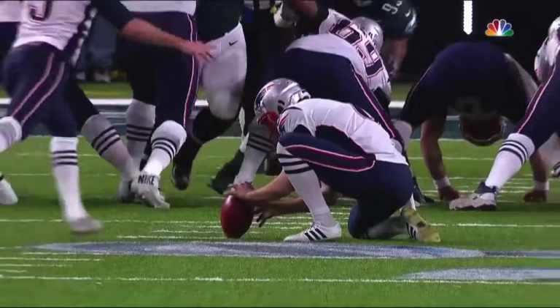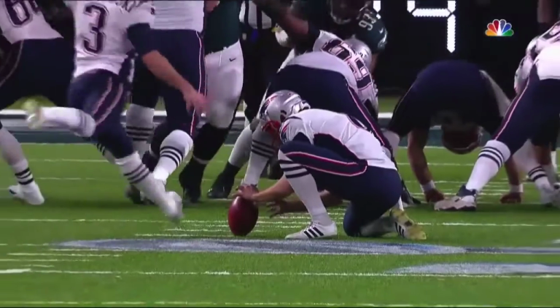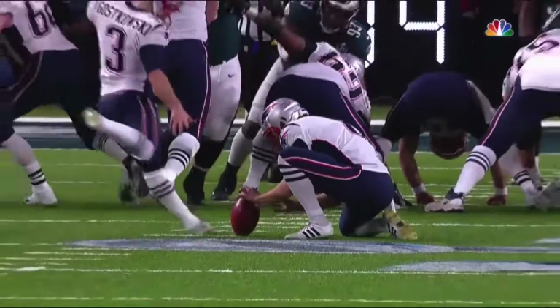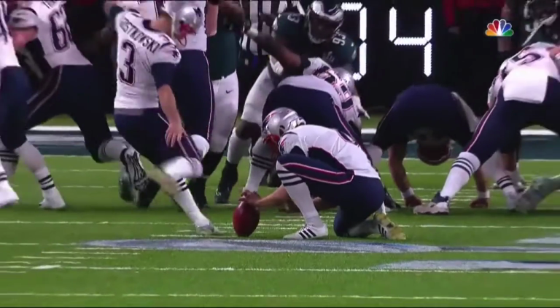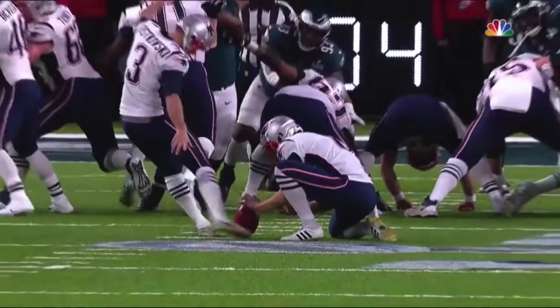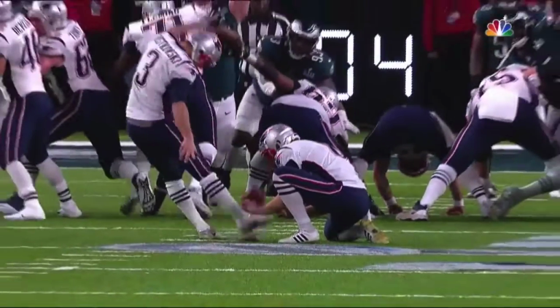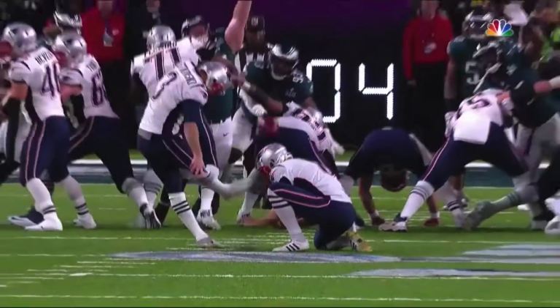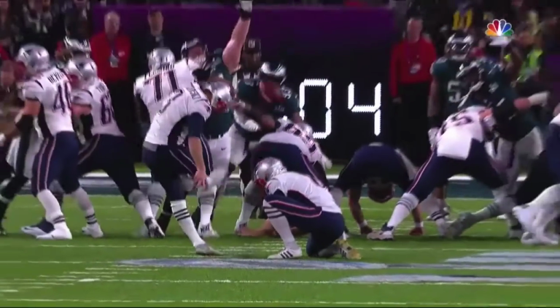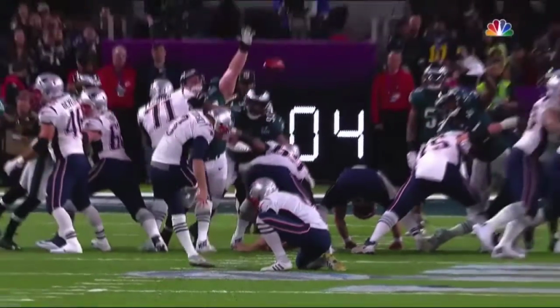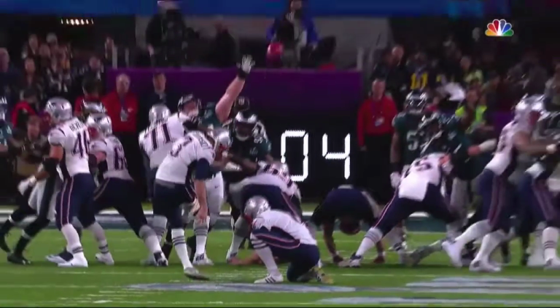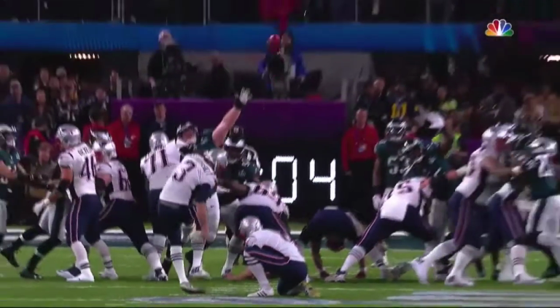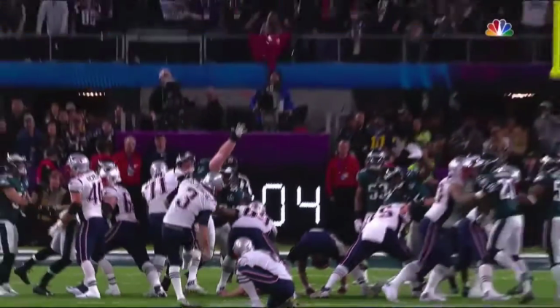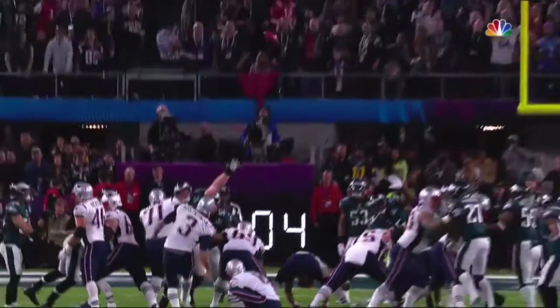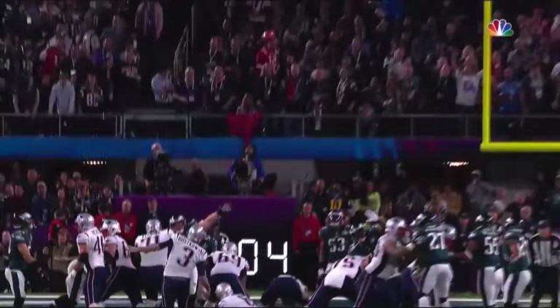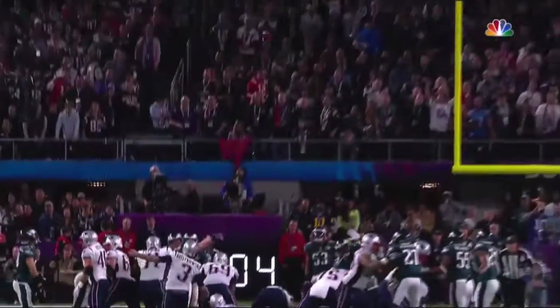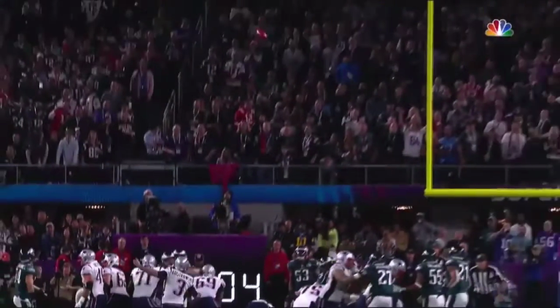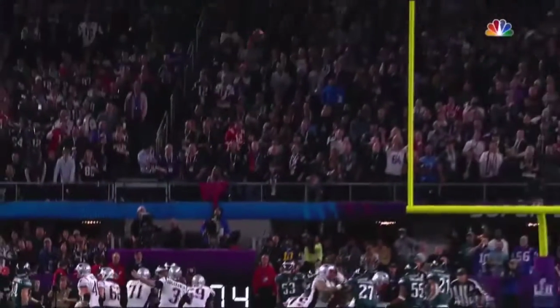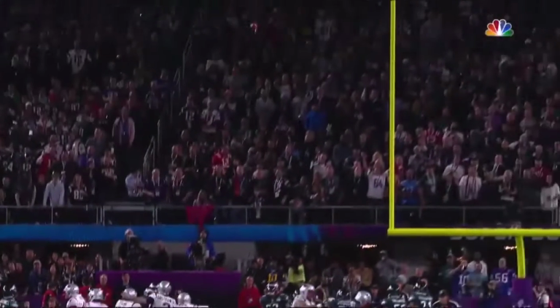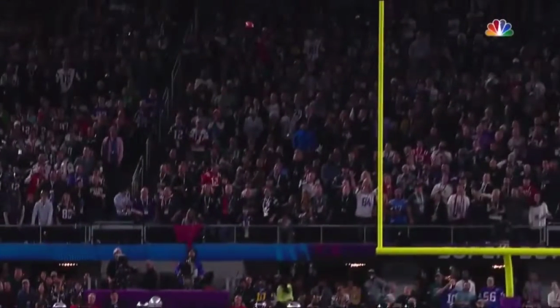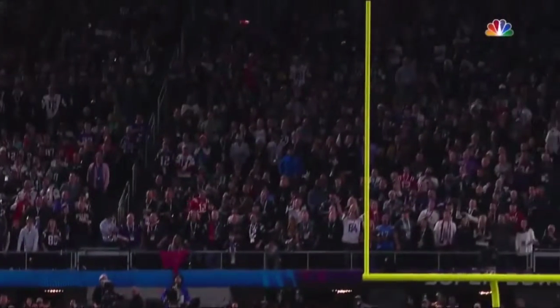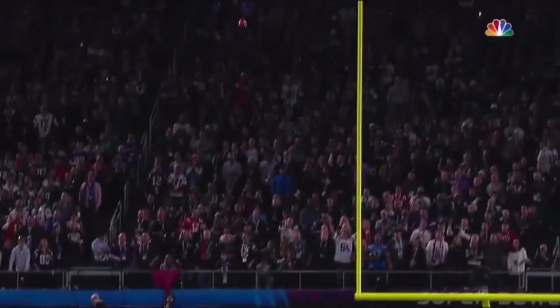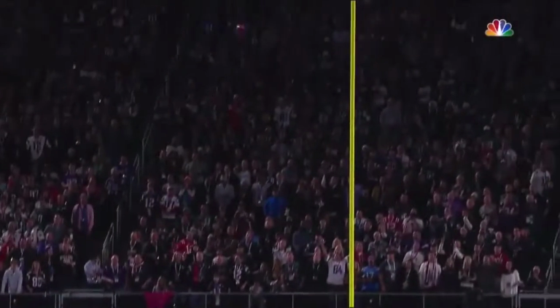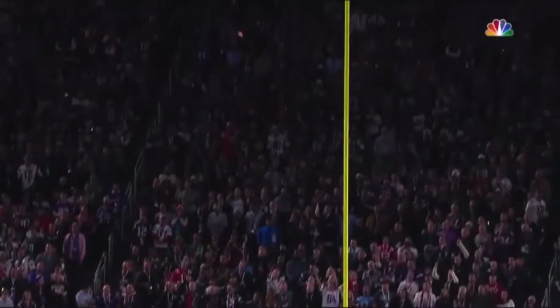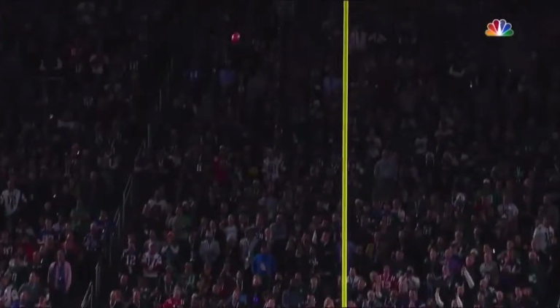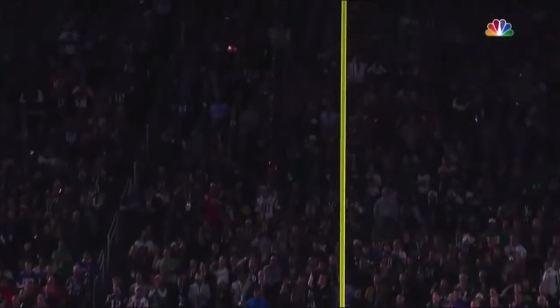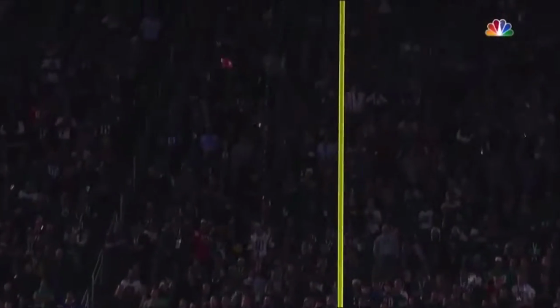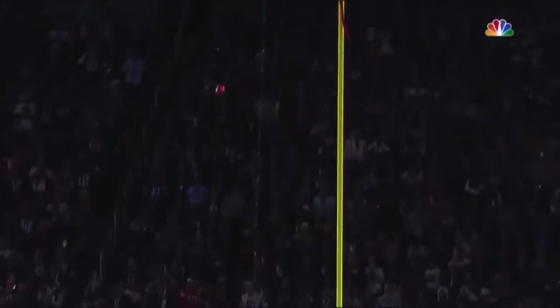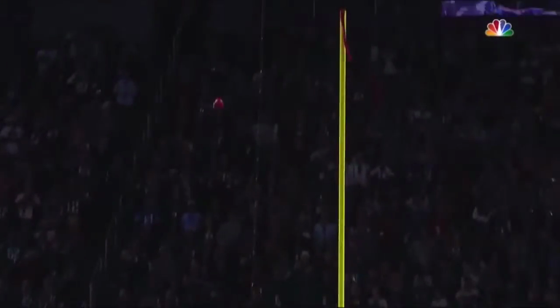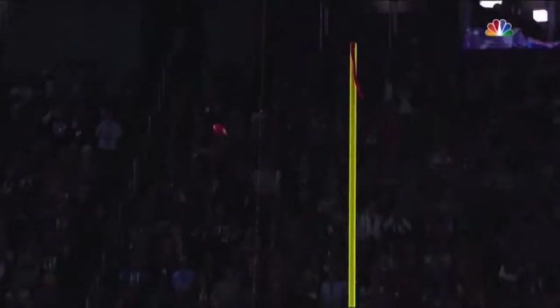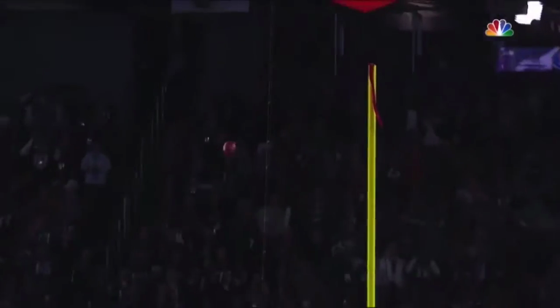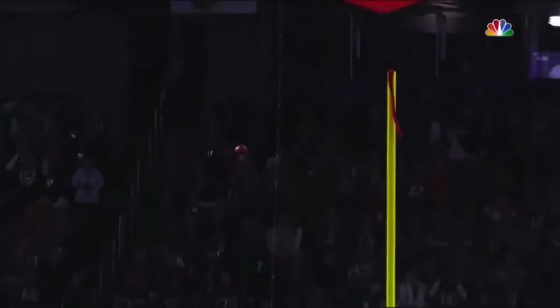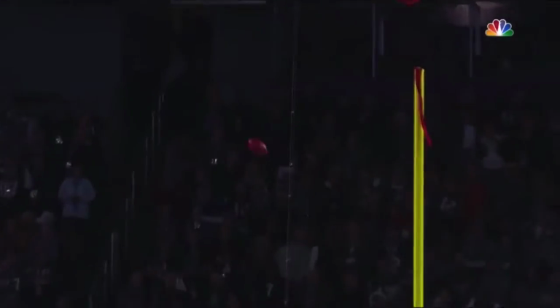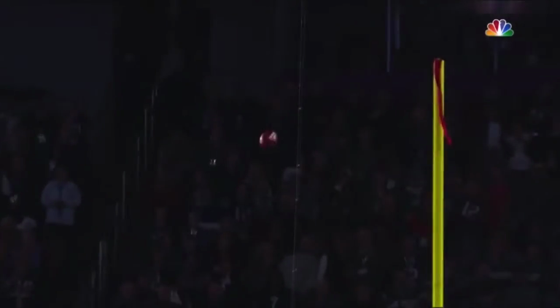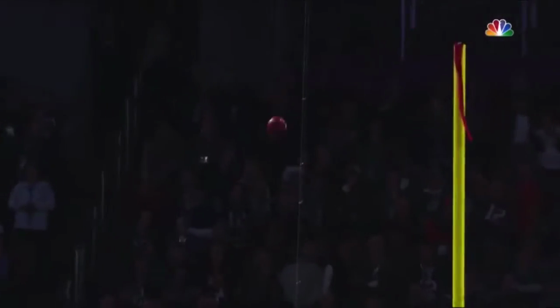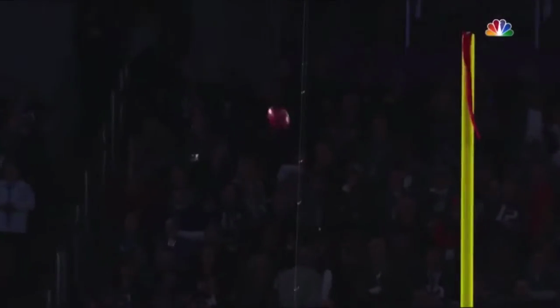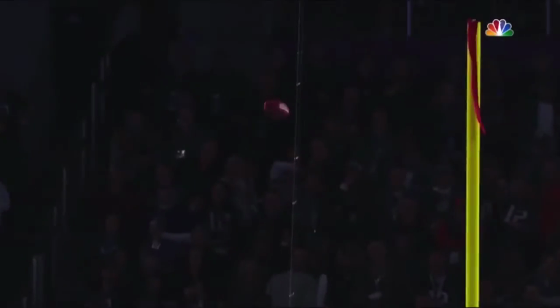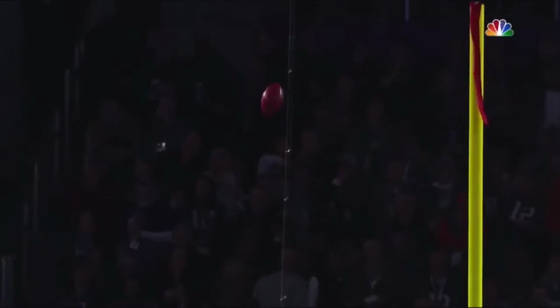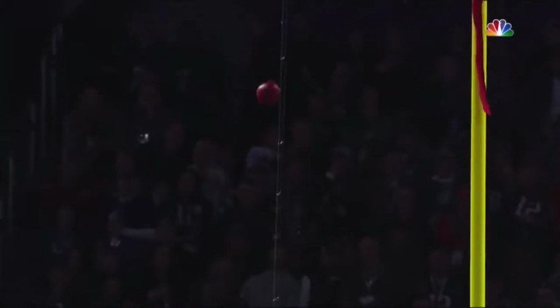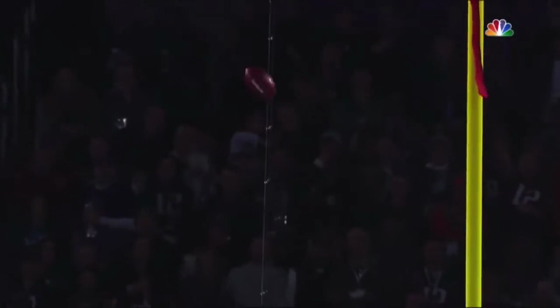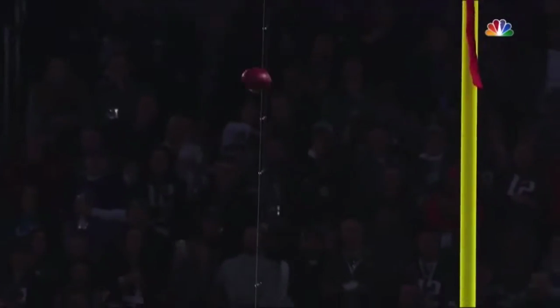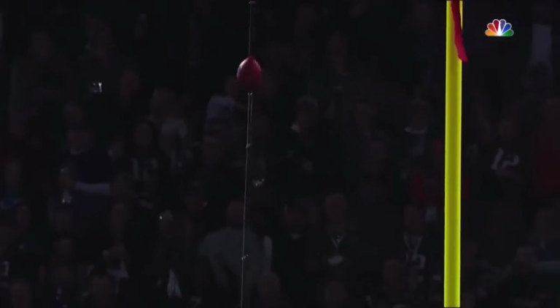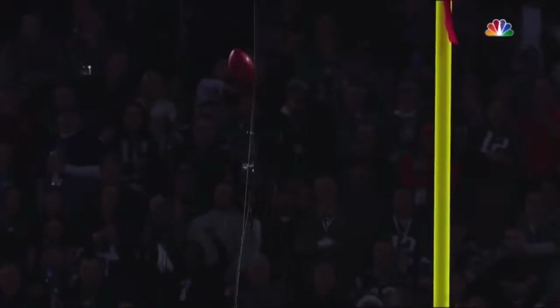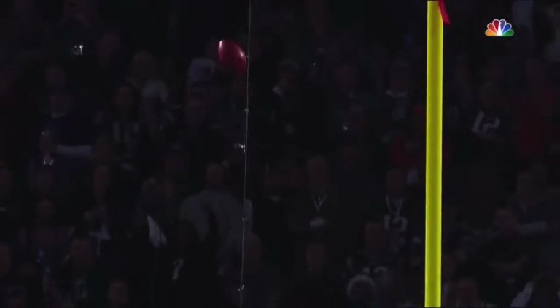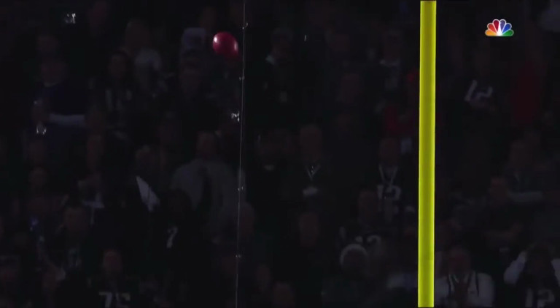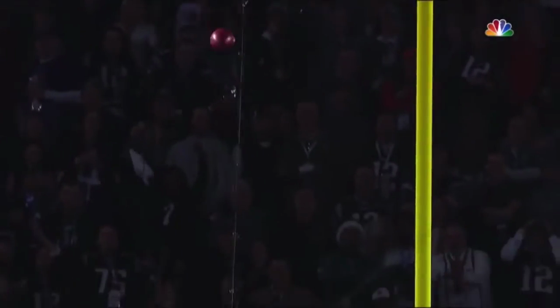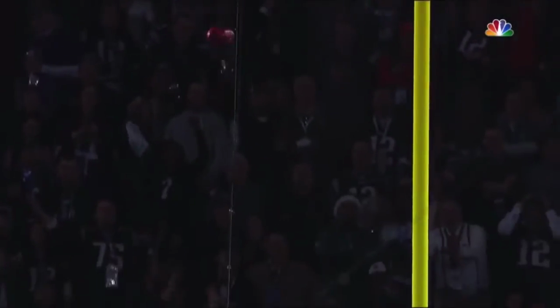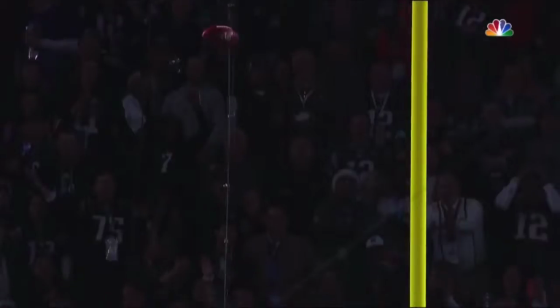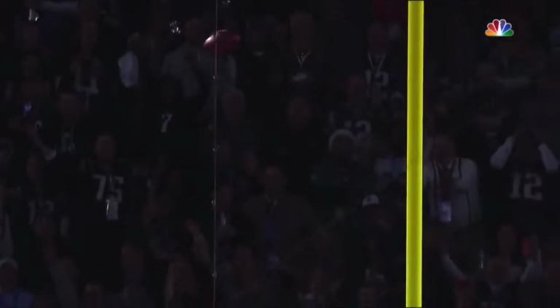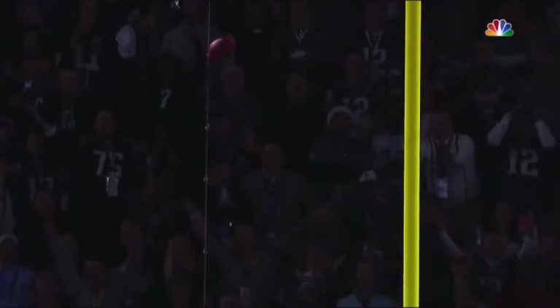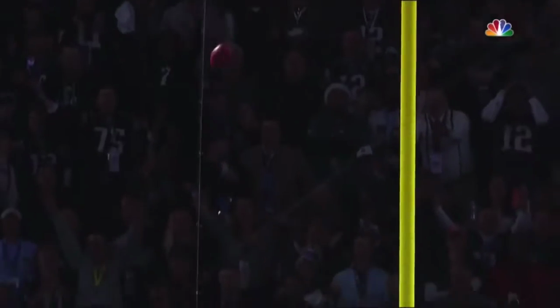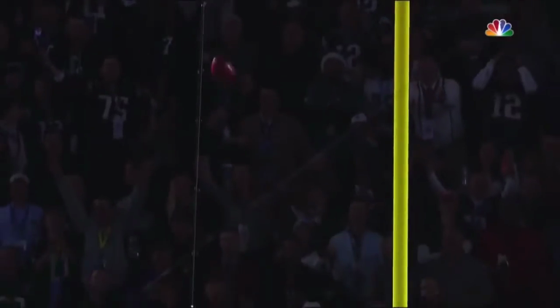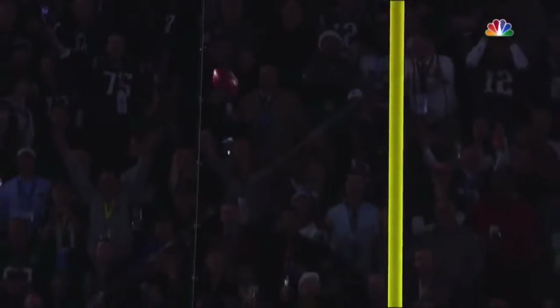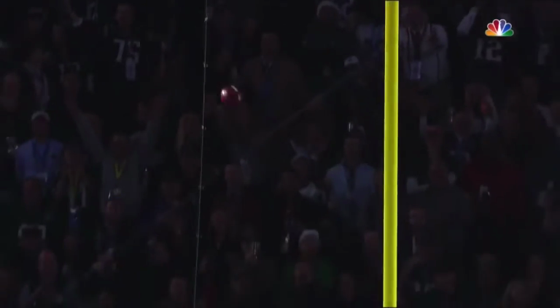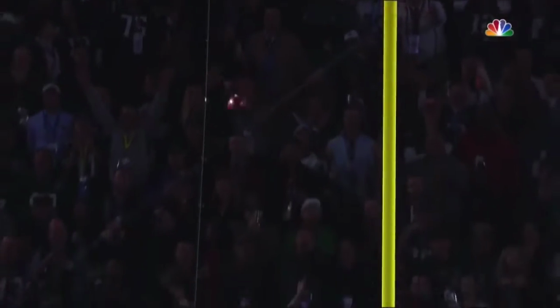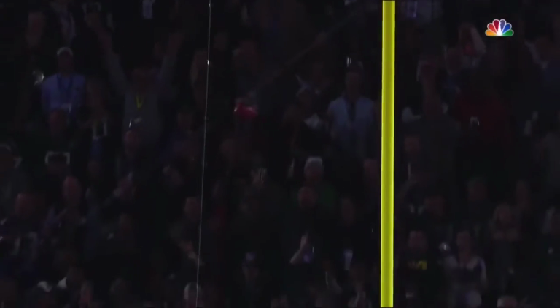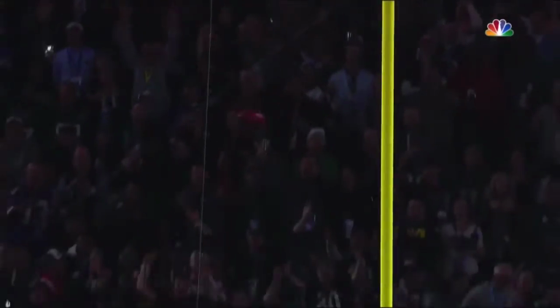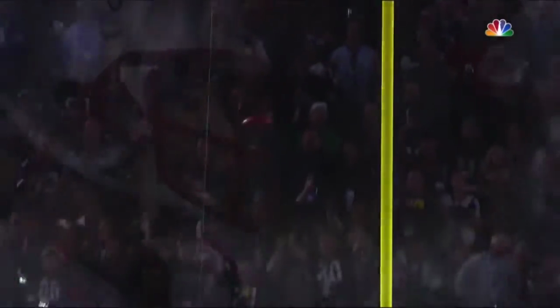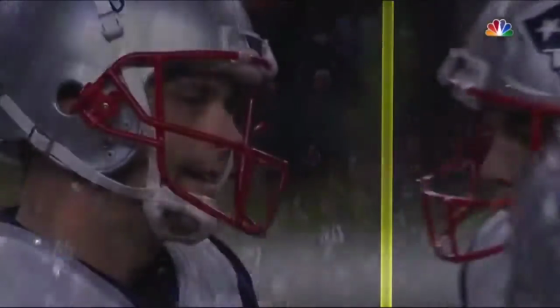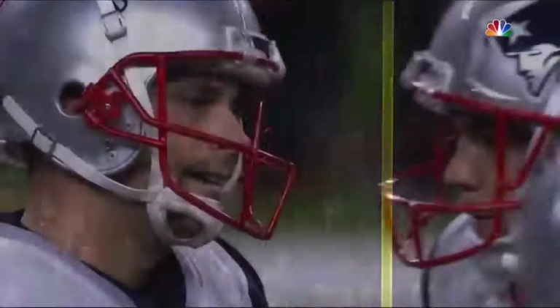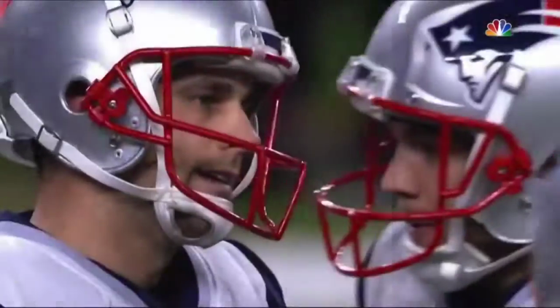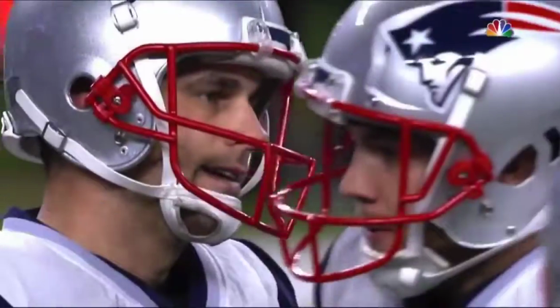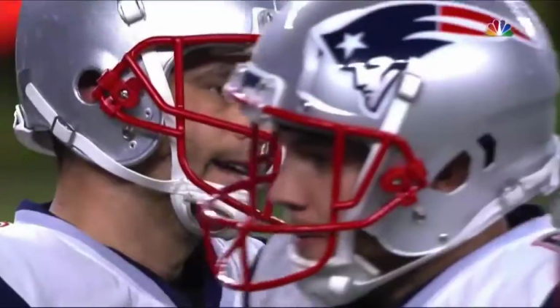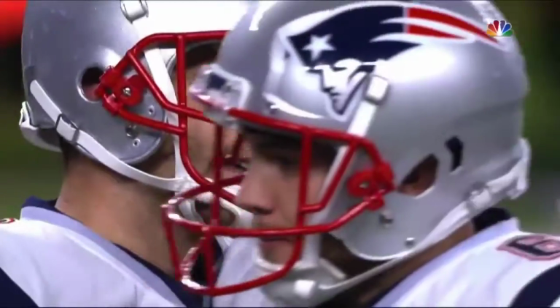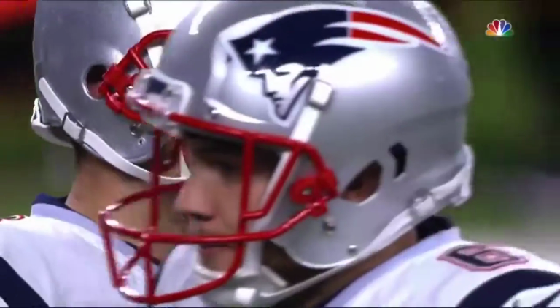Good. Hold looked pretty good — looked like there was a little bobble on the tail end of that hold.